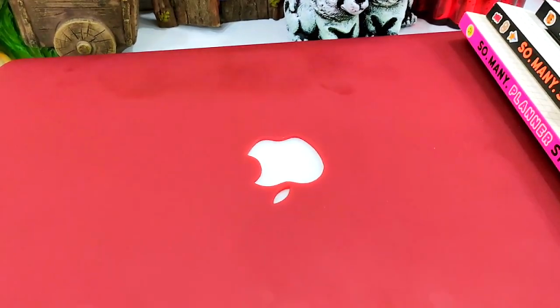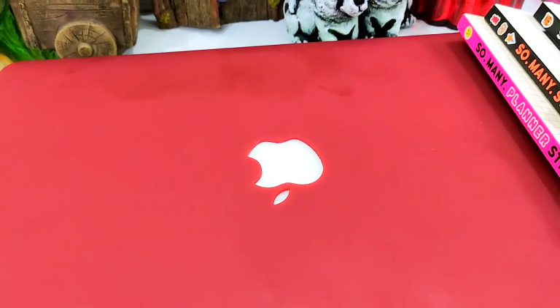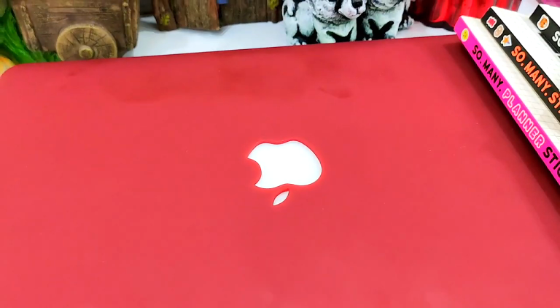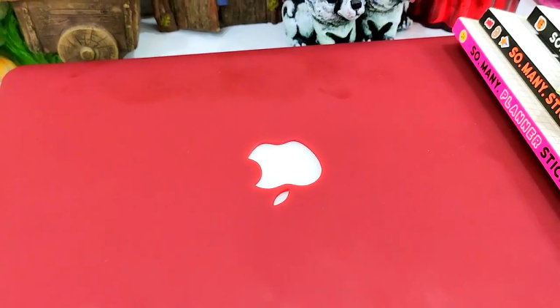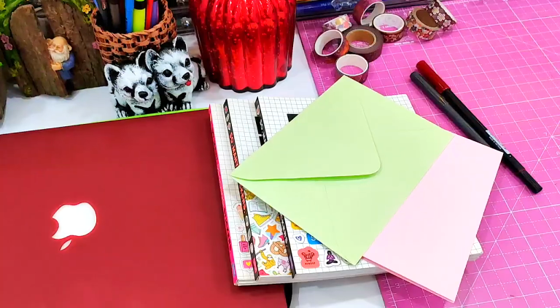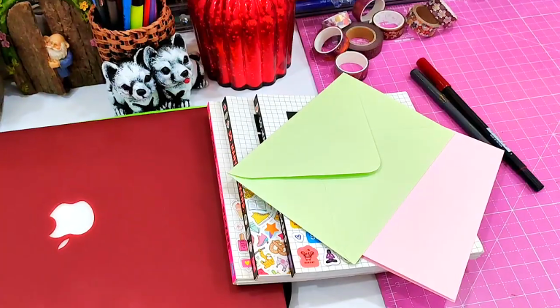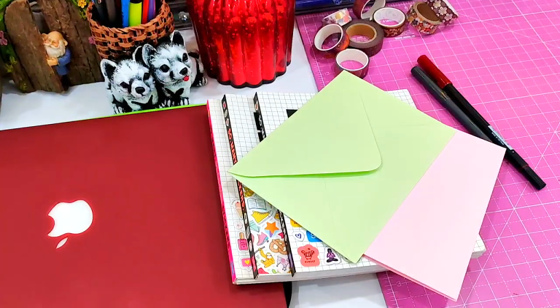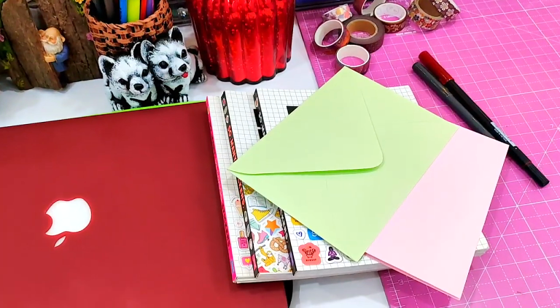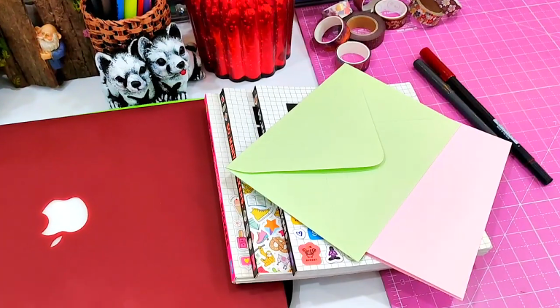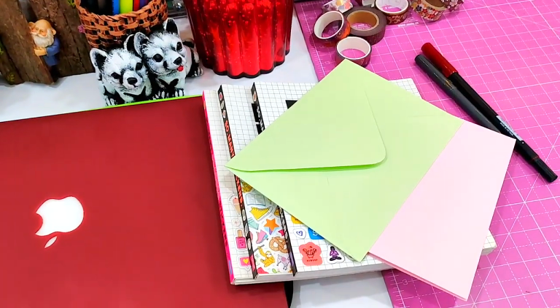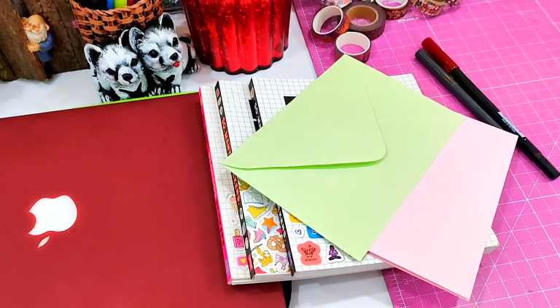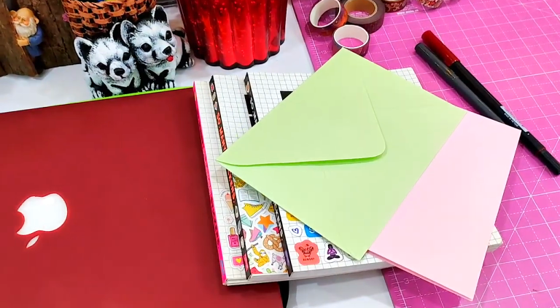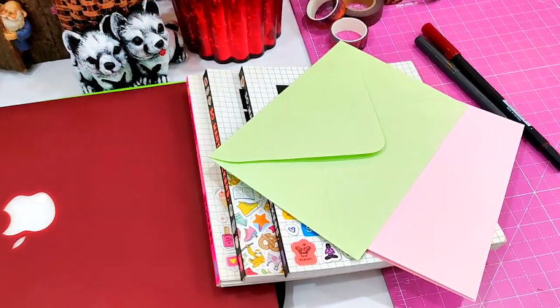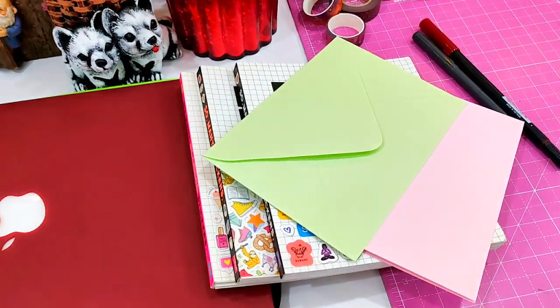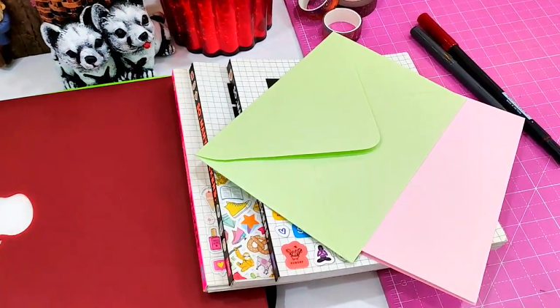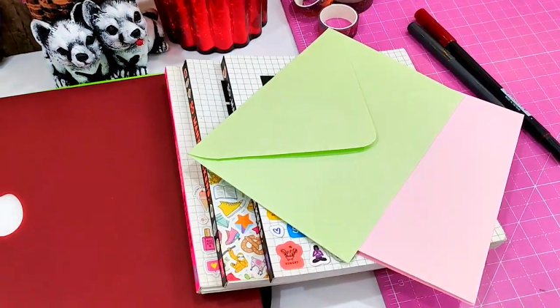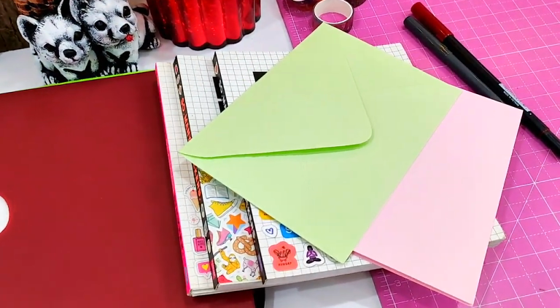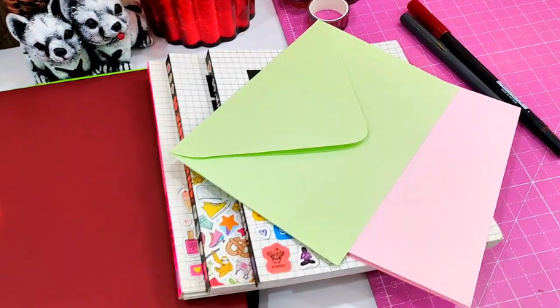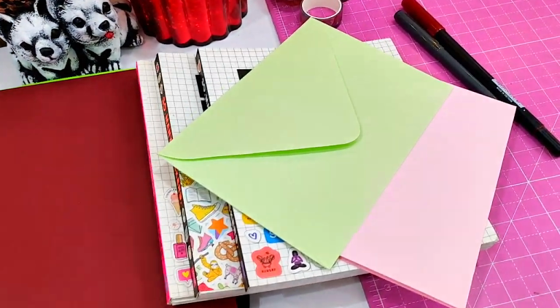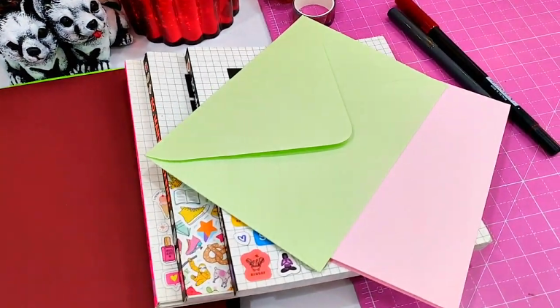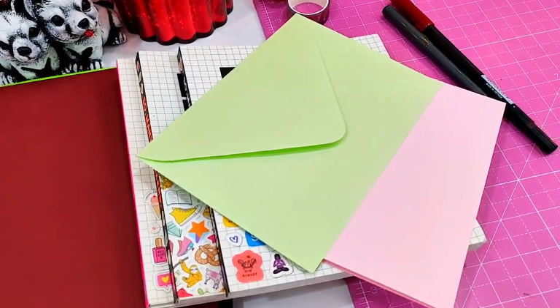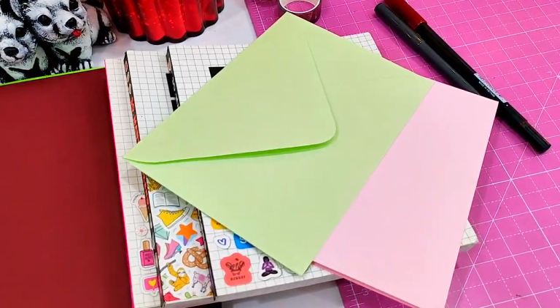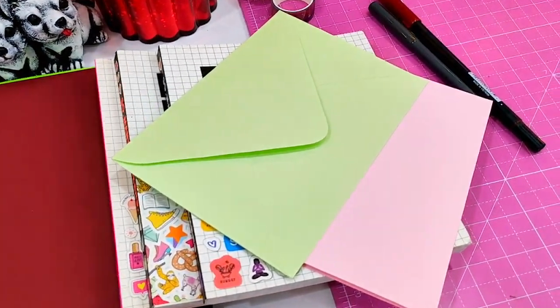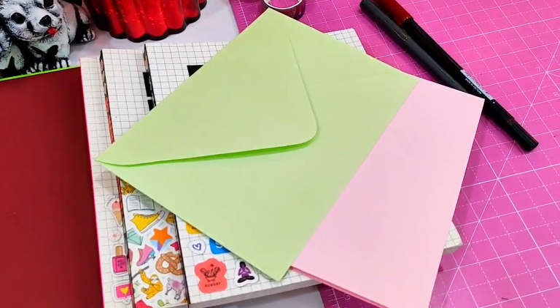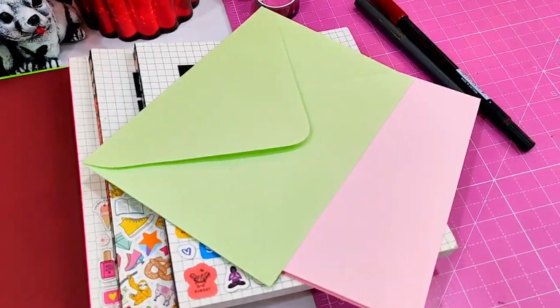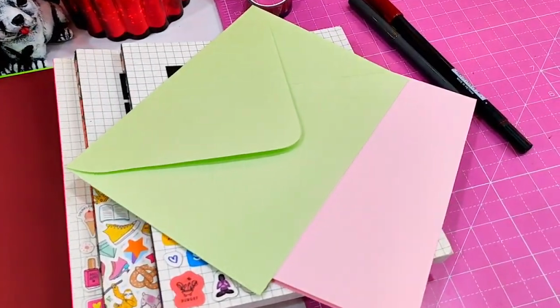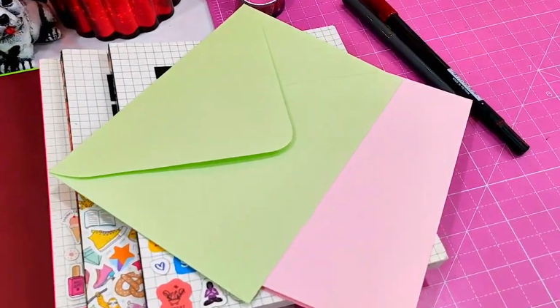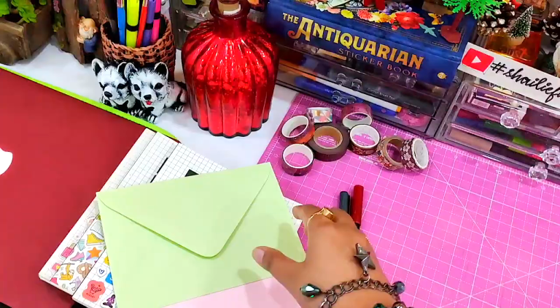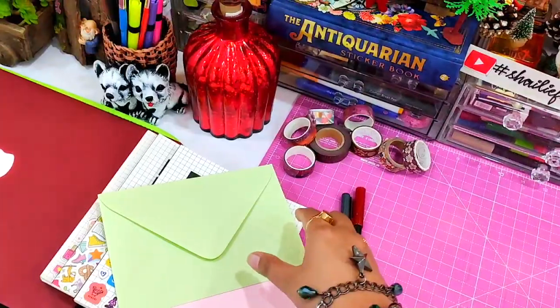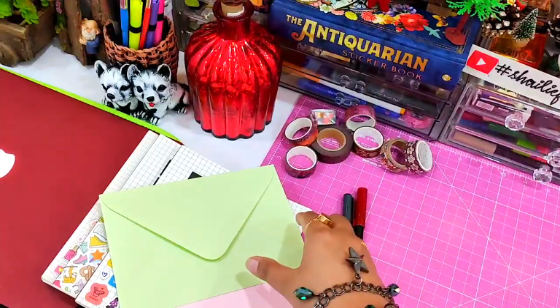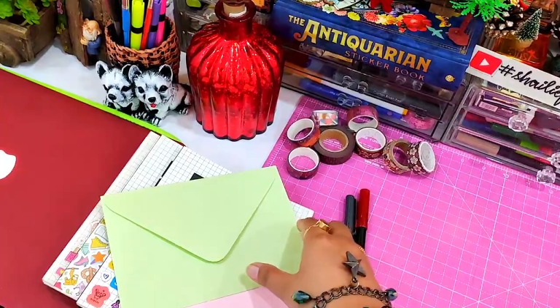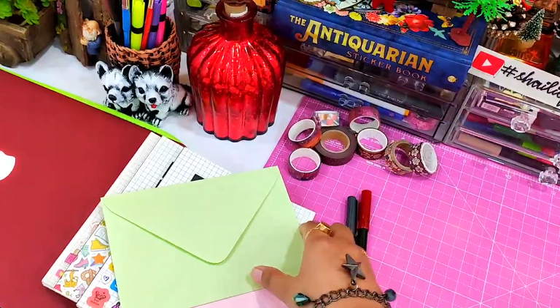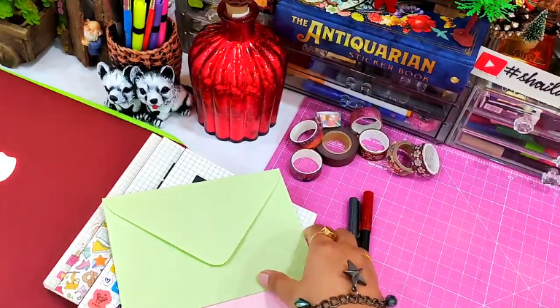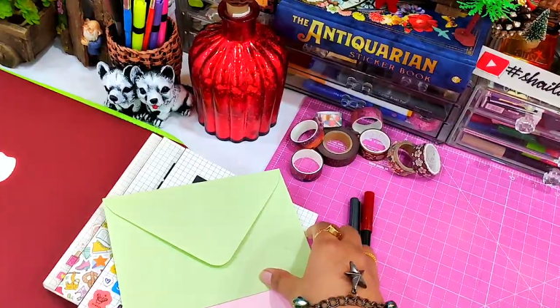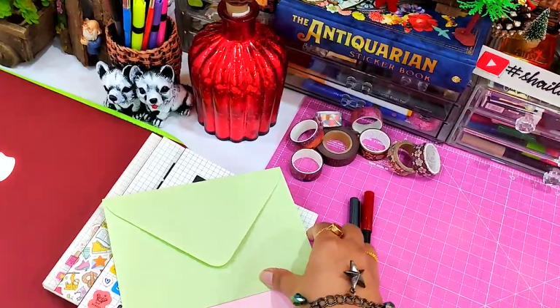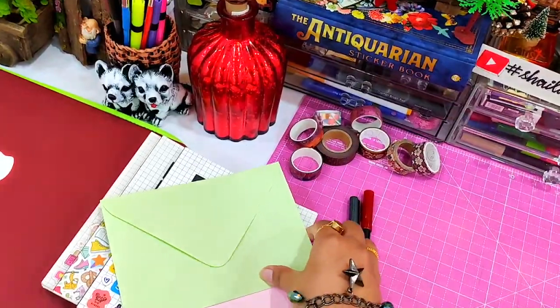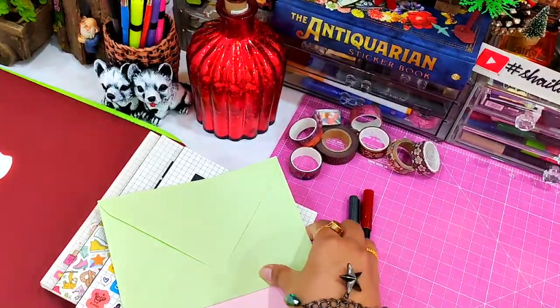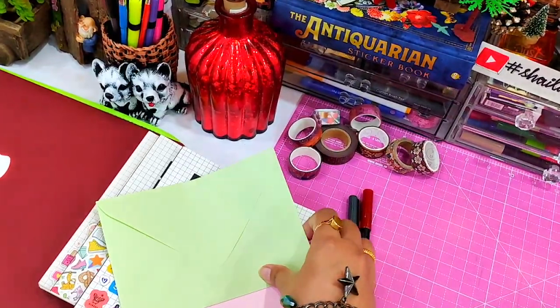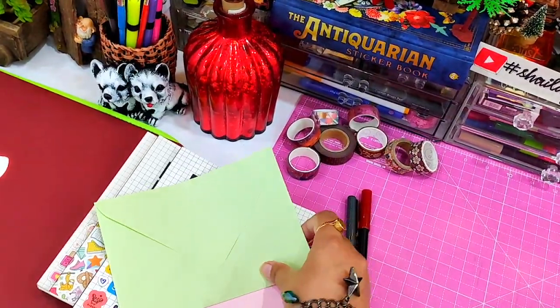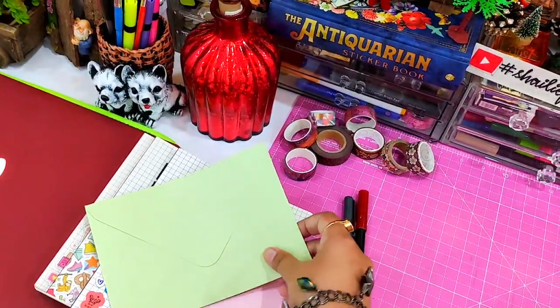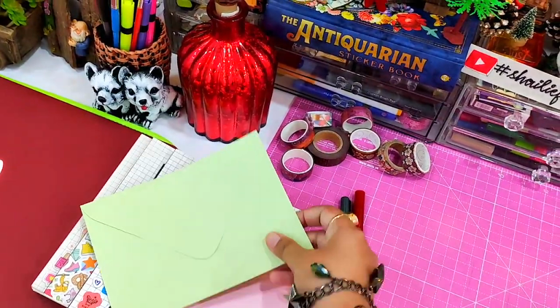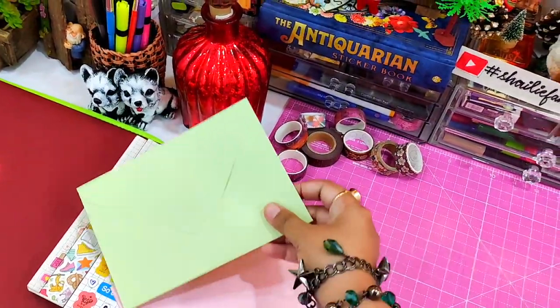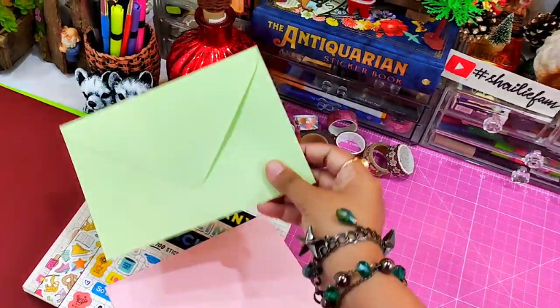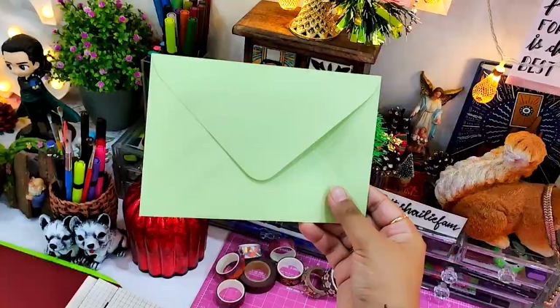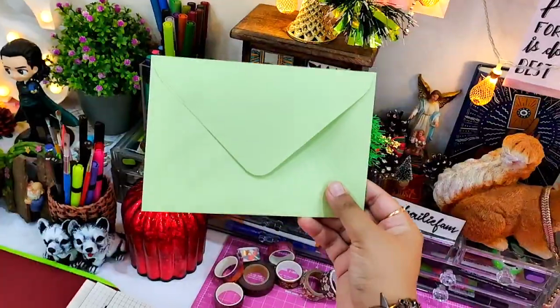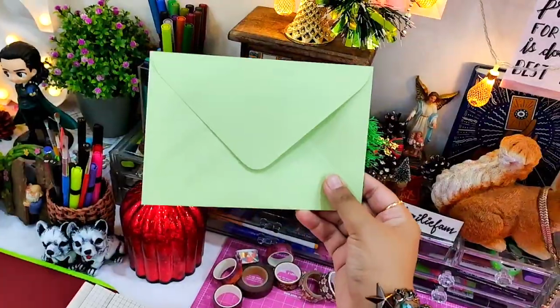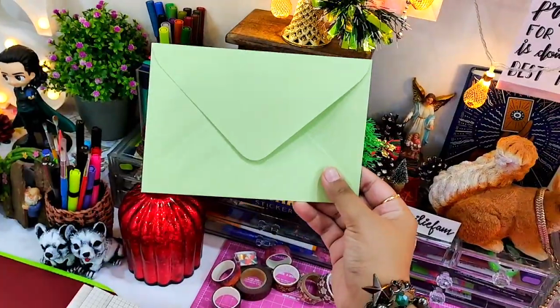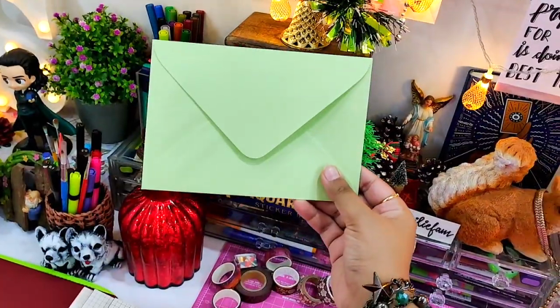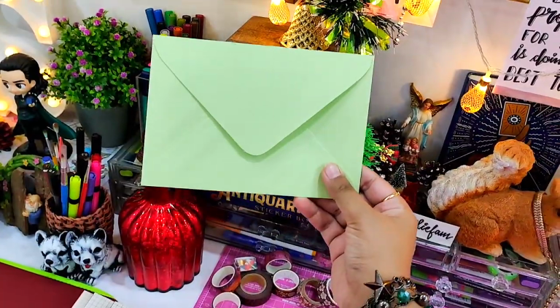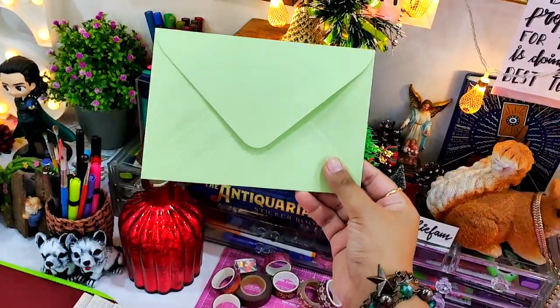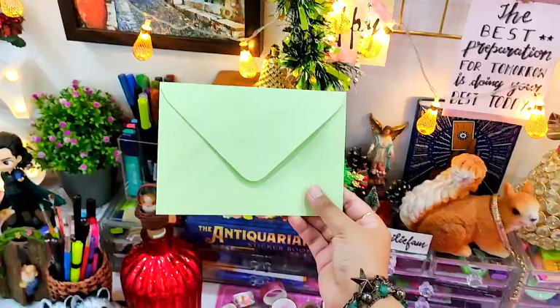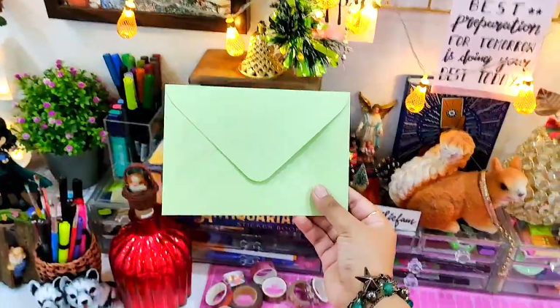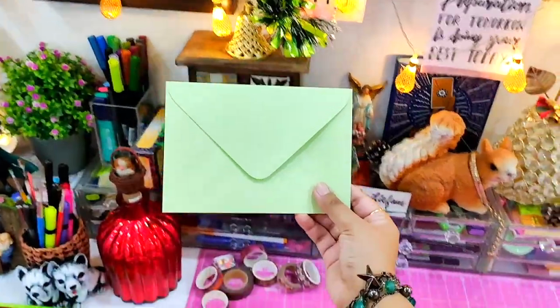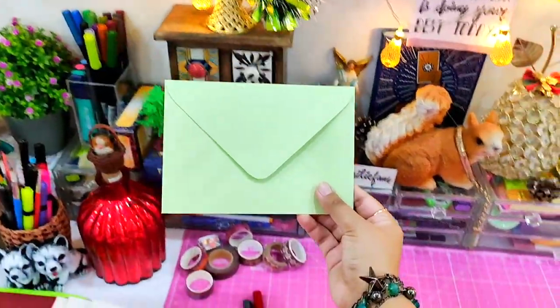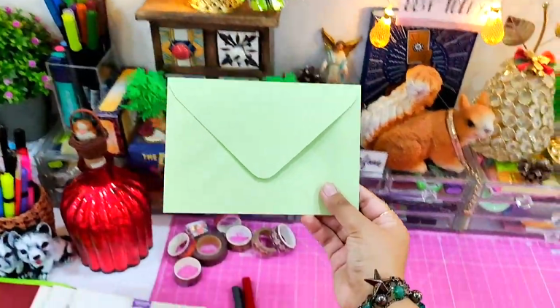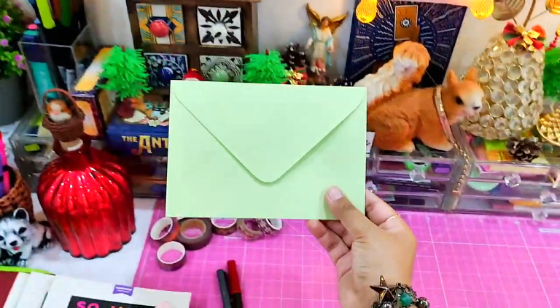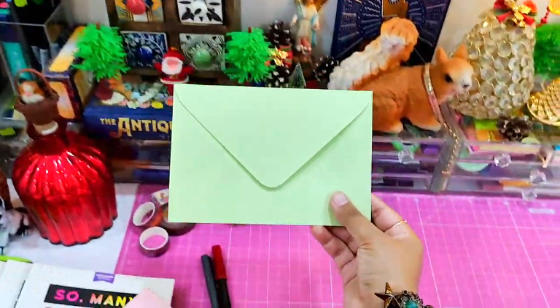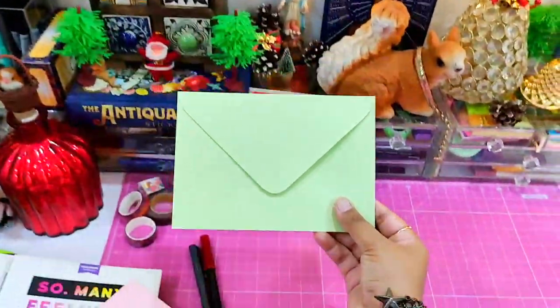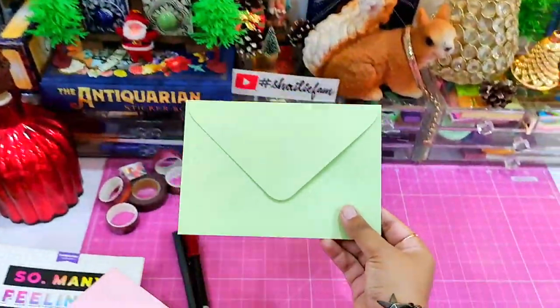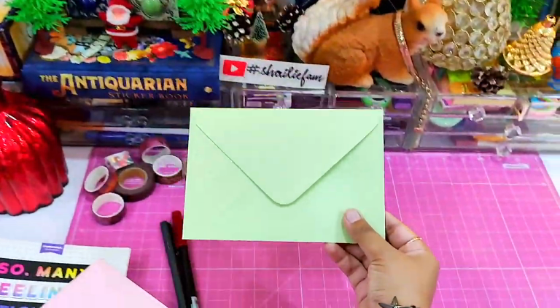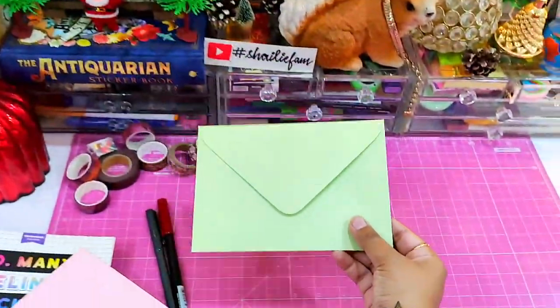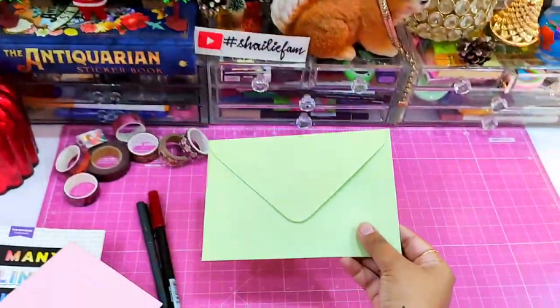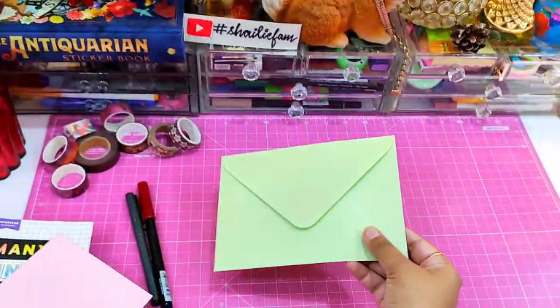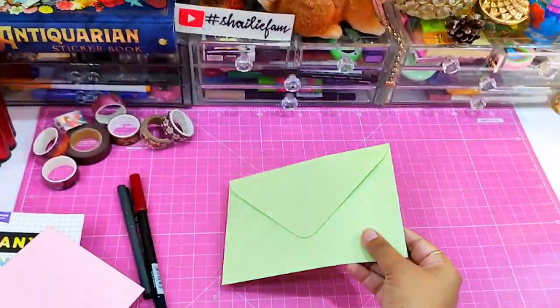I use some sticker books — especially I love the ones from Pipsticks — and I will try to link them in the description box.